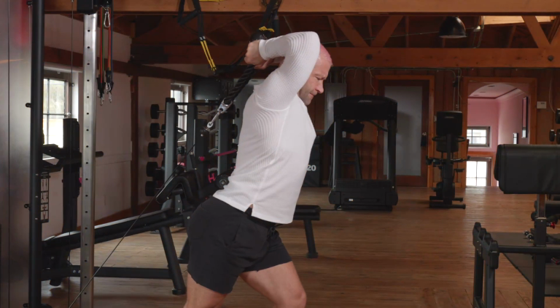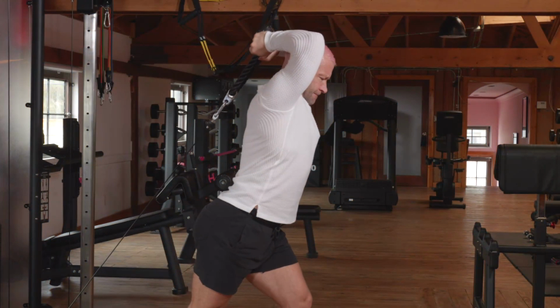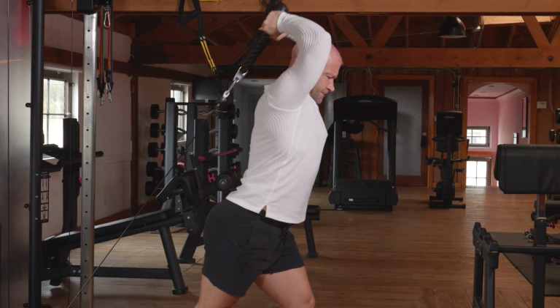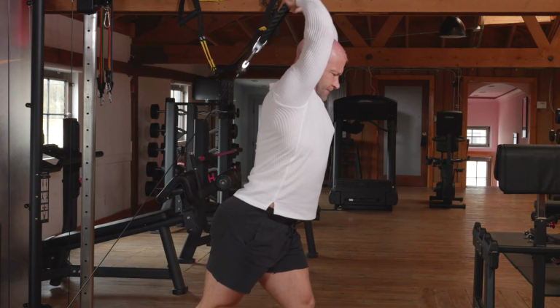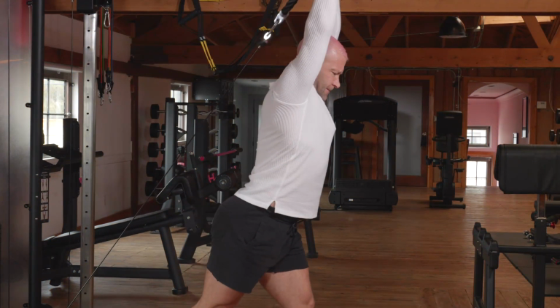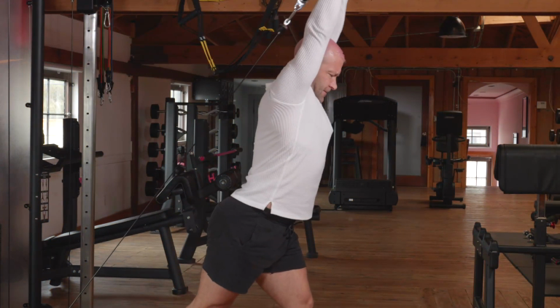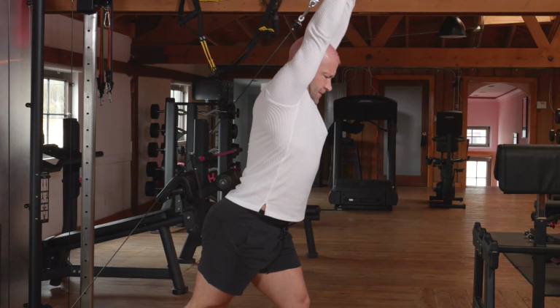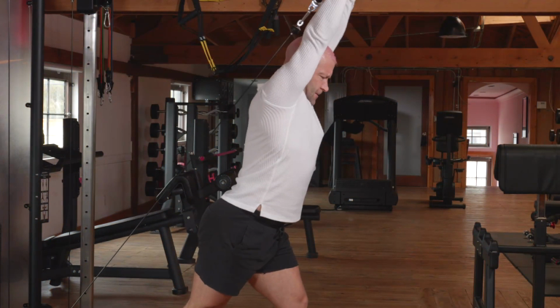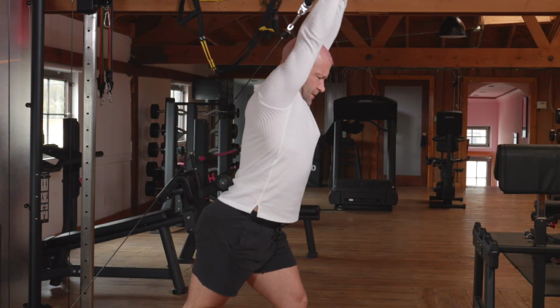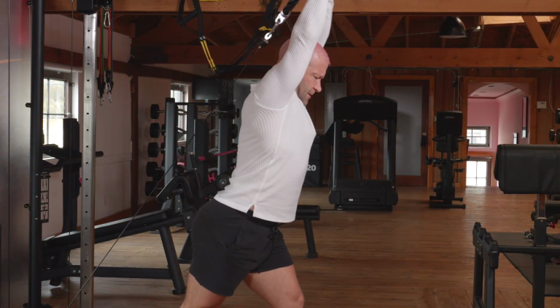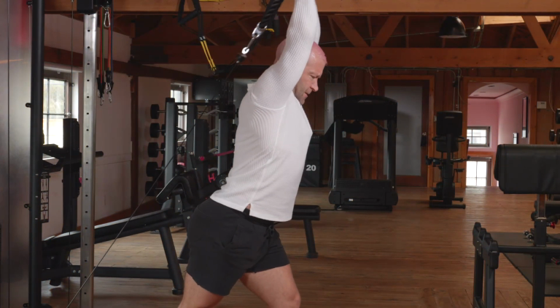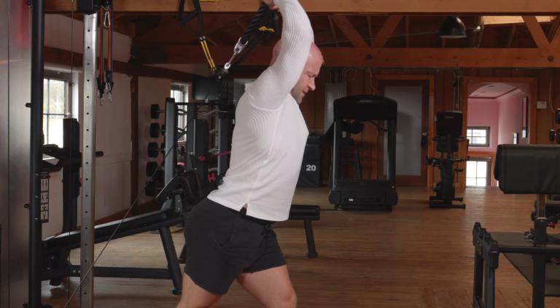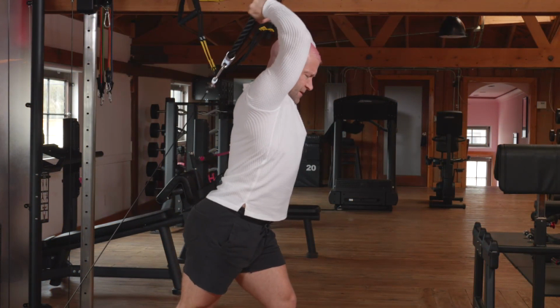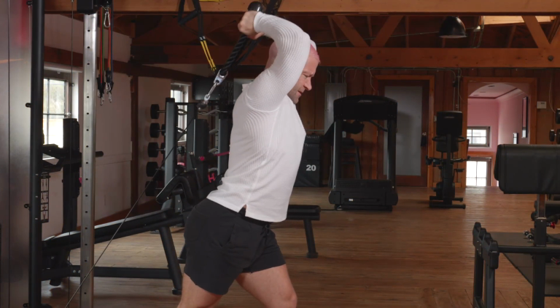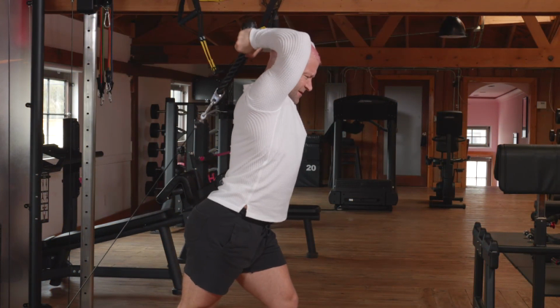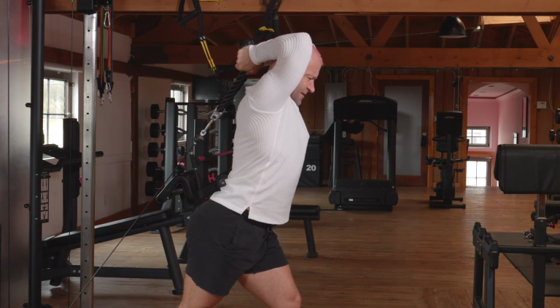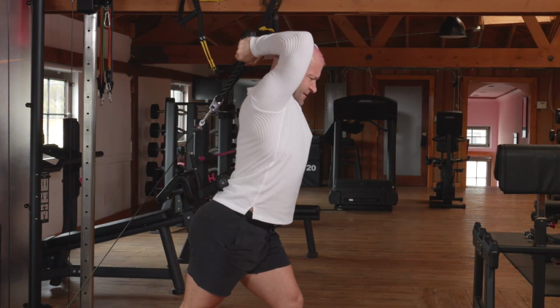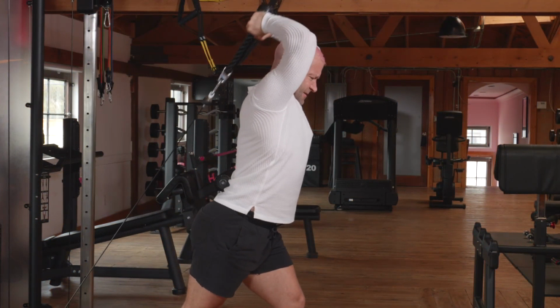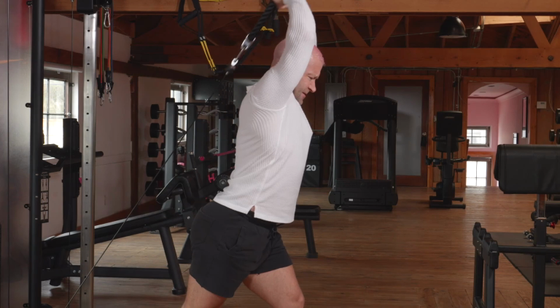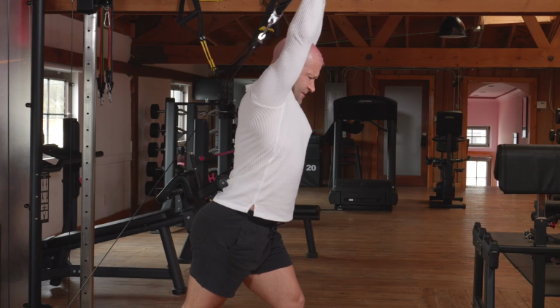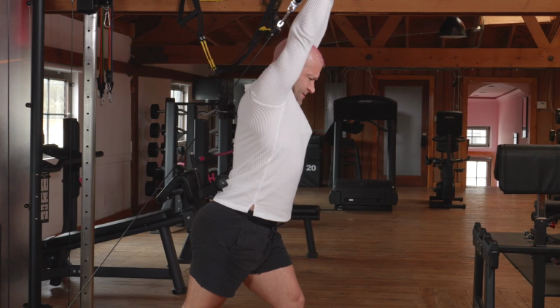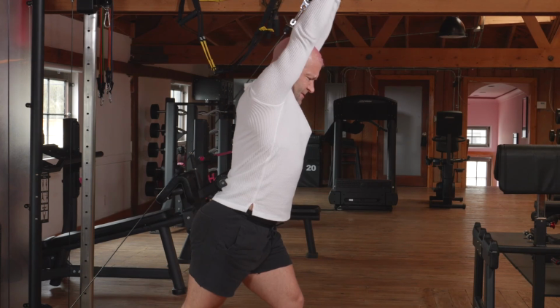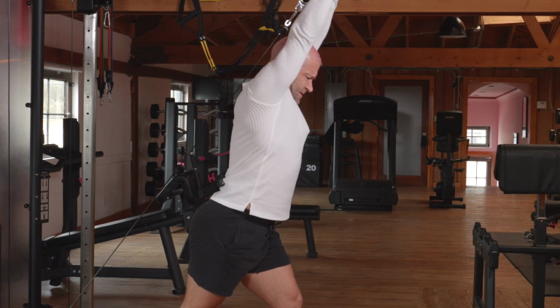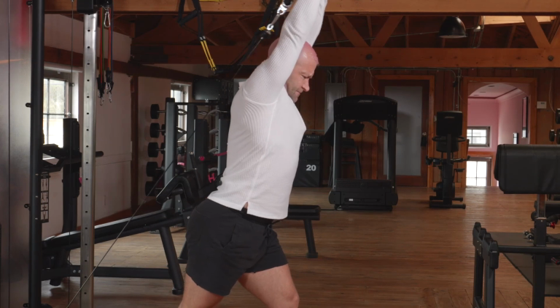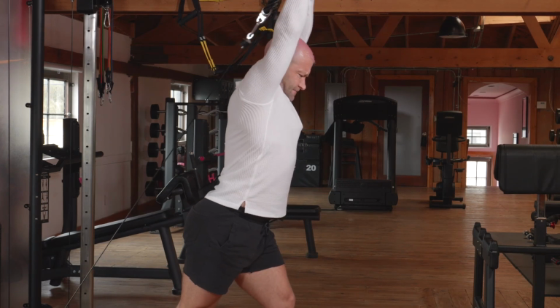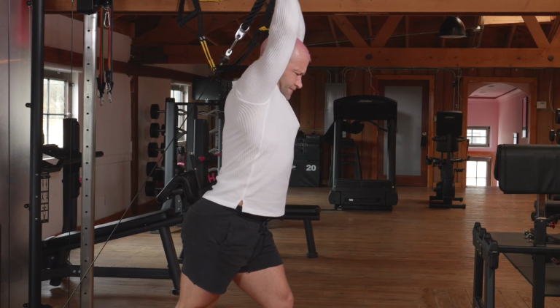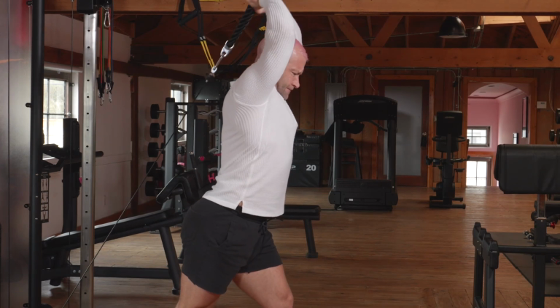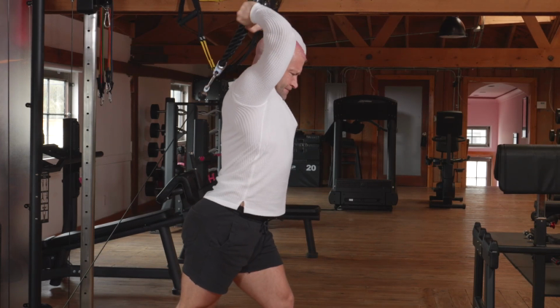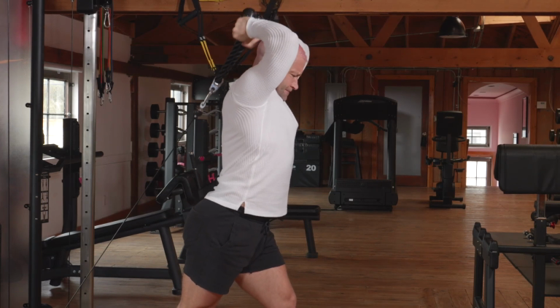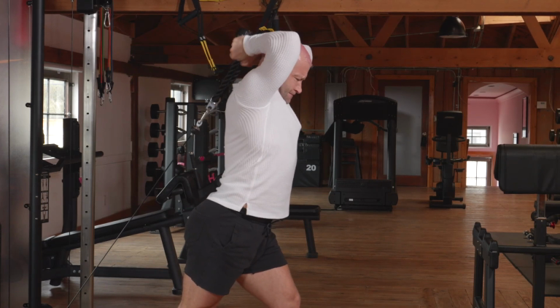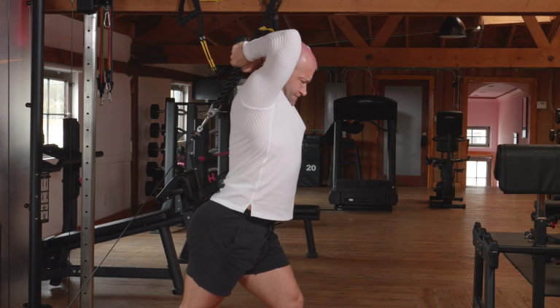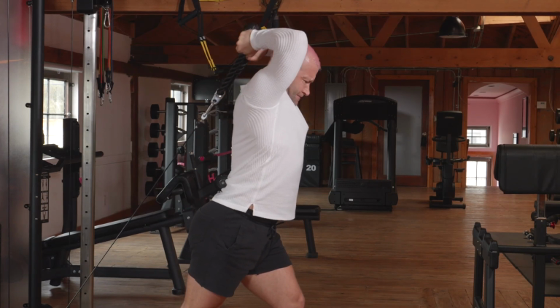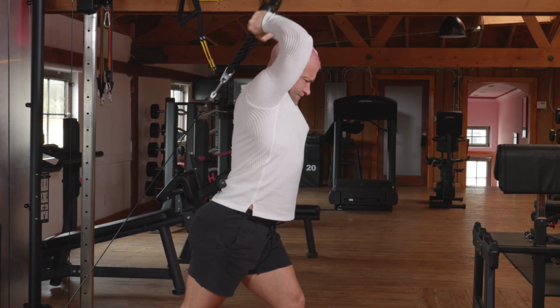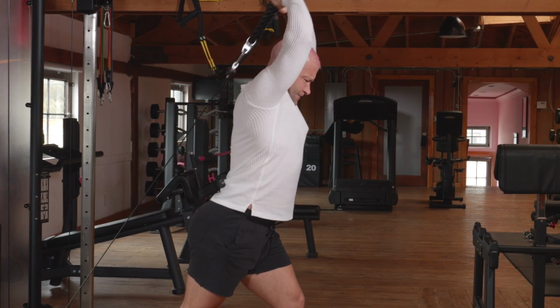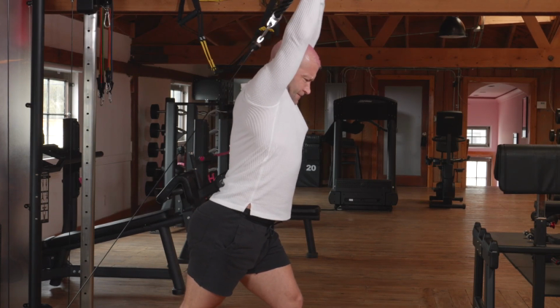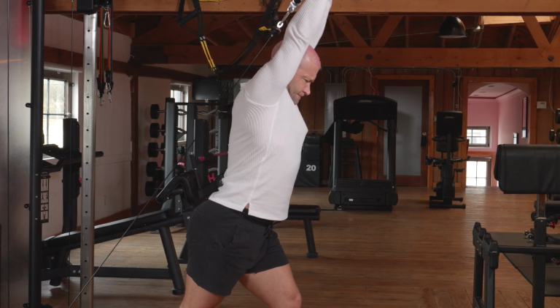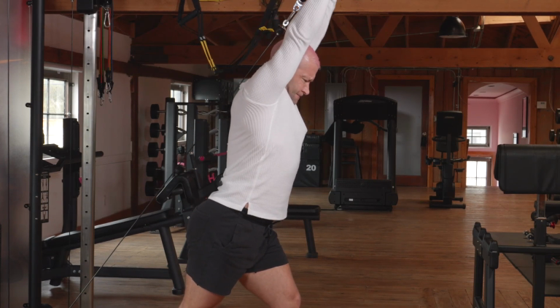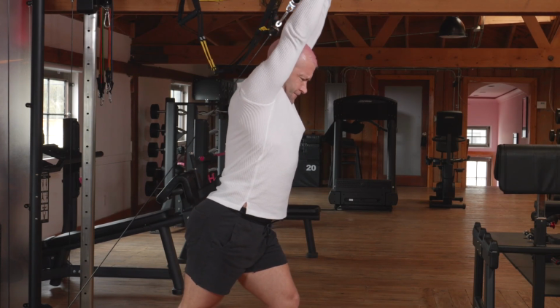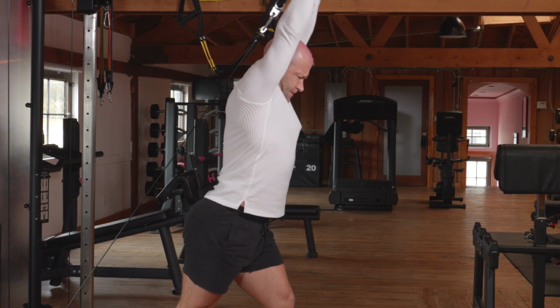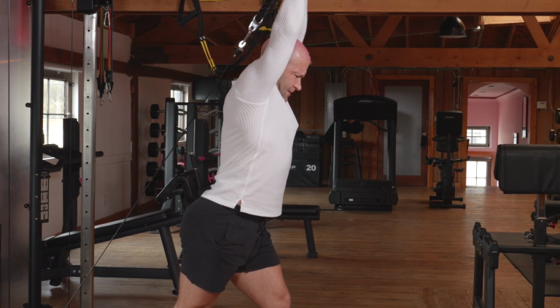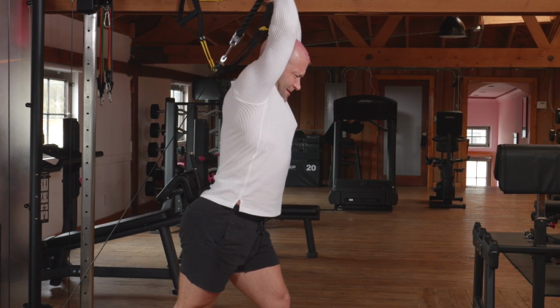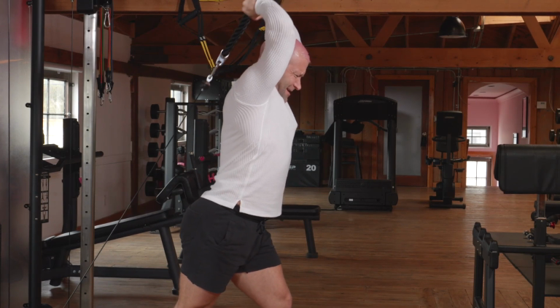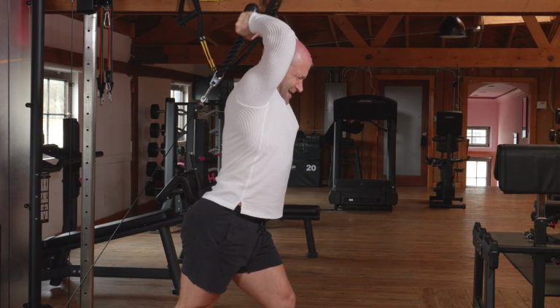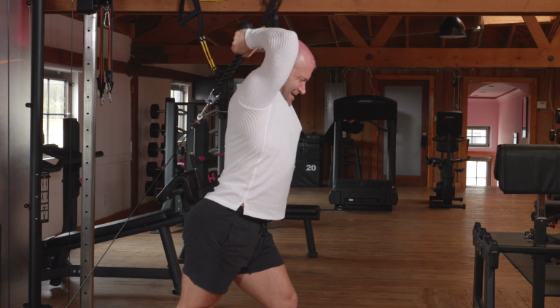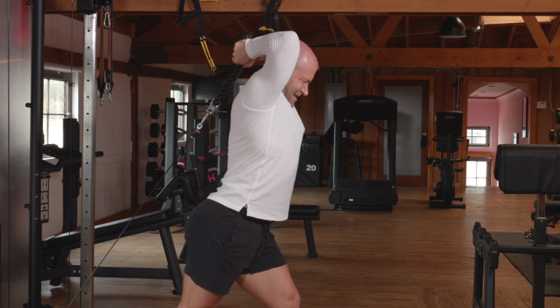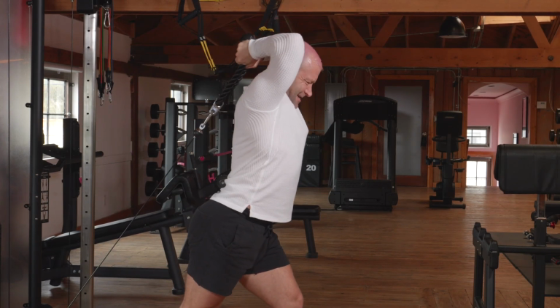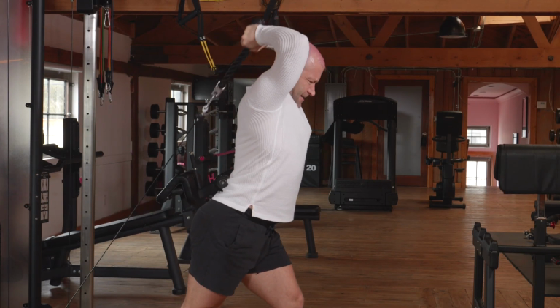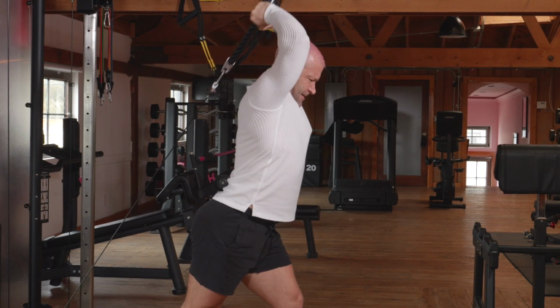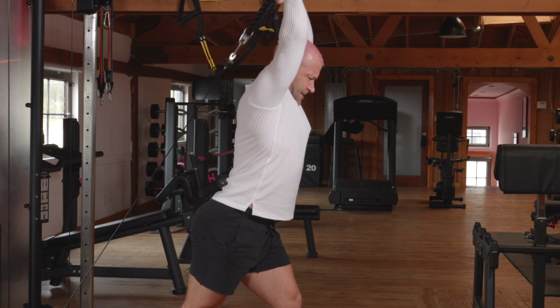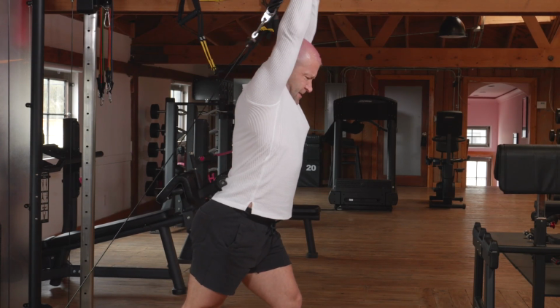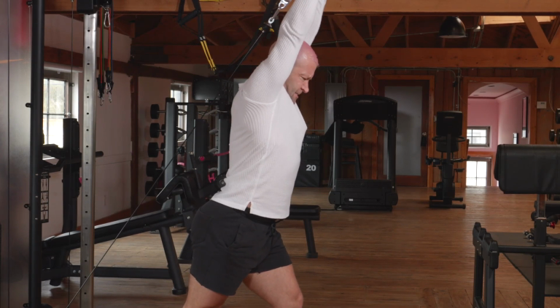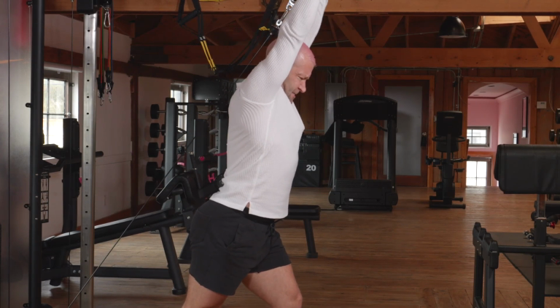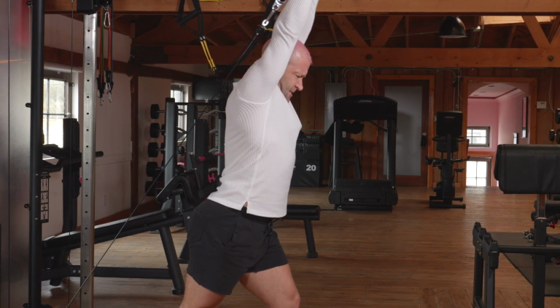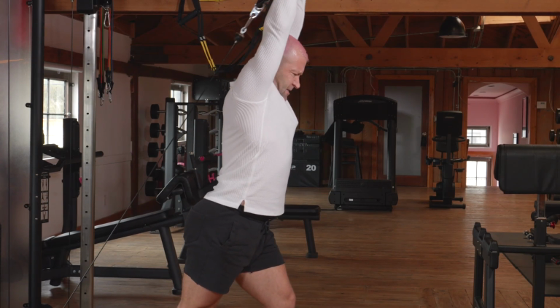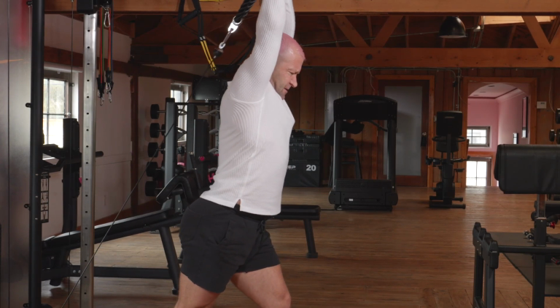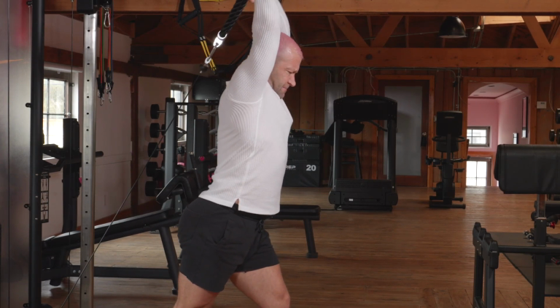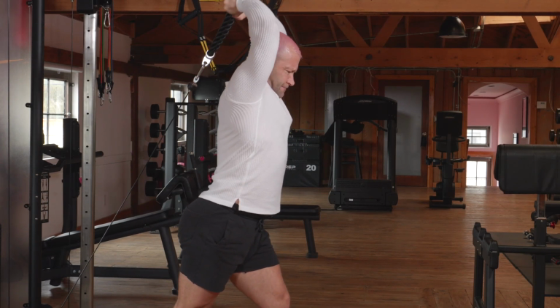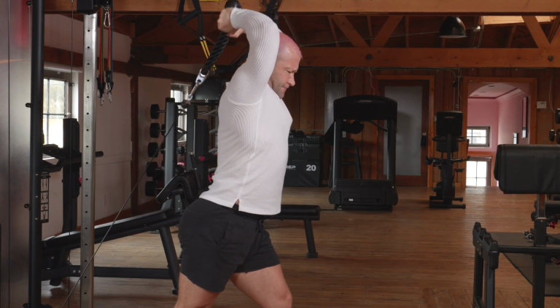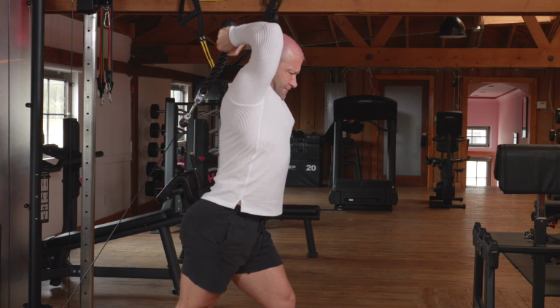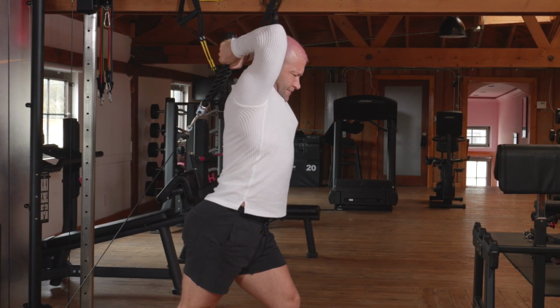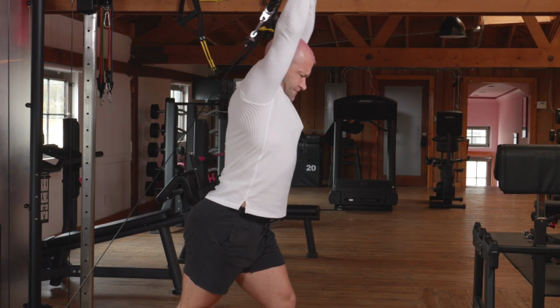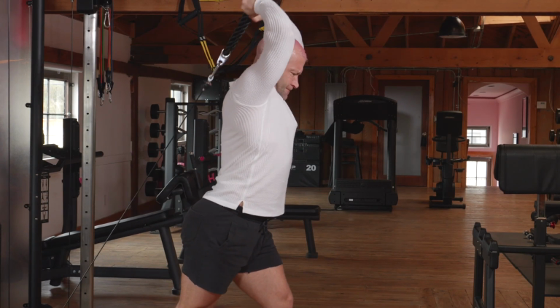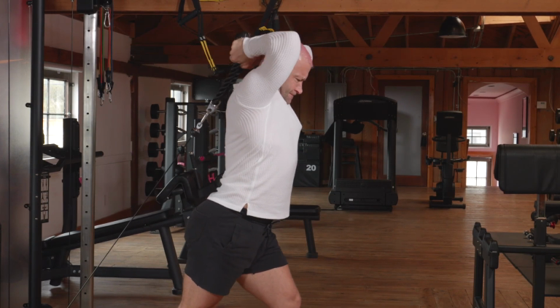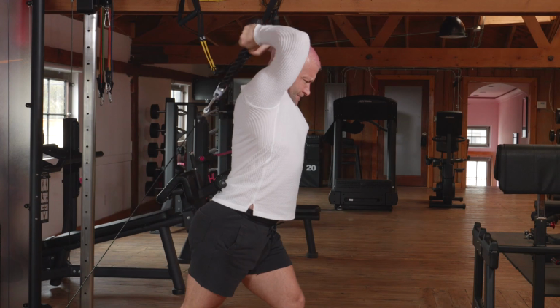Okay, here we go — overhead tricep extension. One, two... one hundred. Get after it!